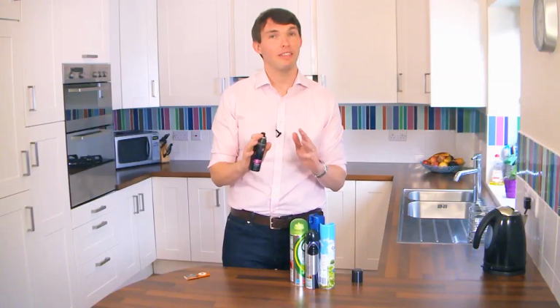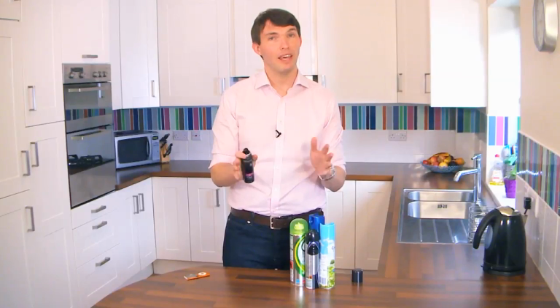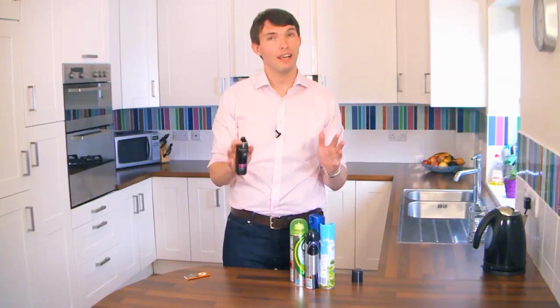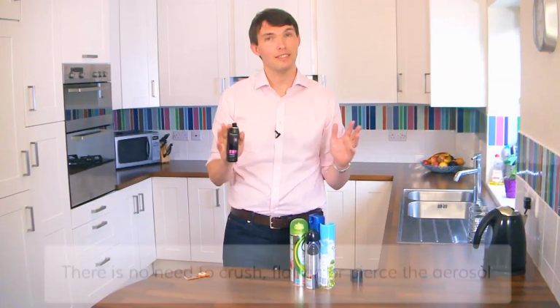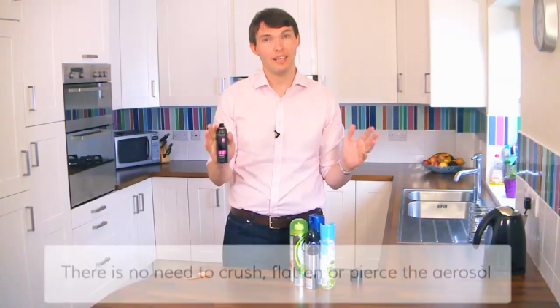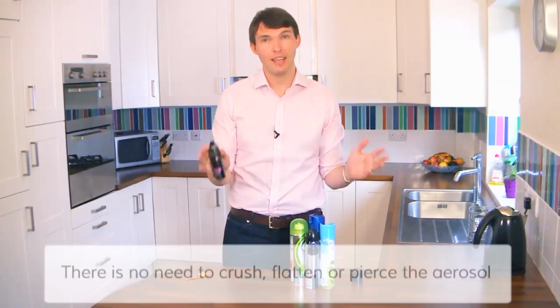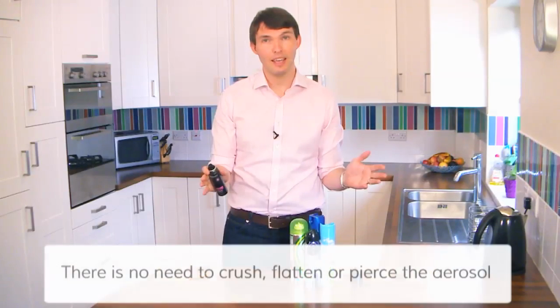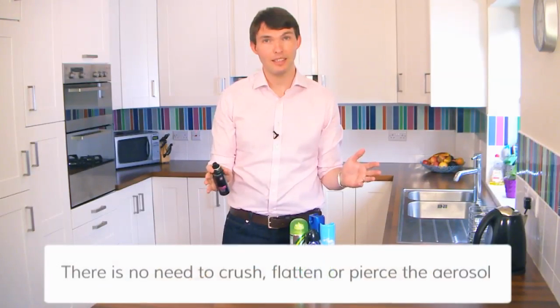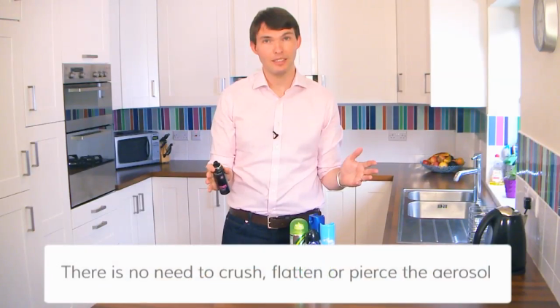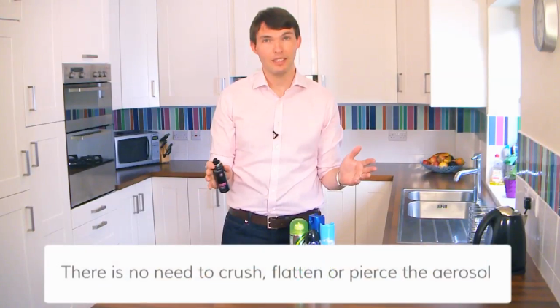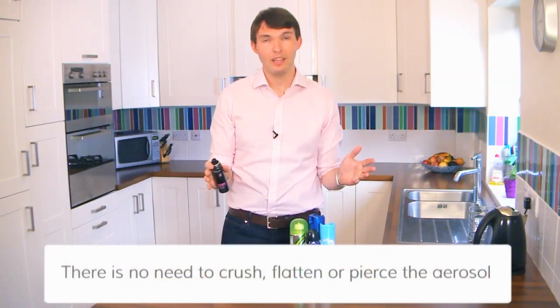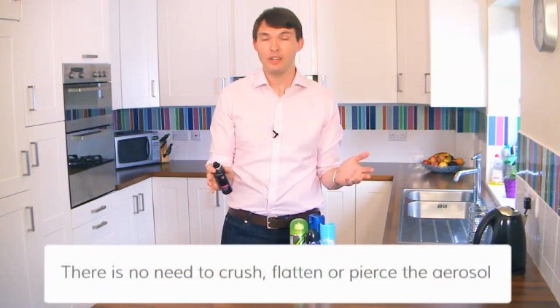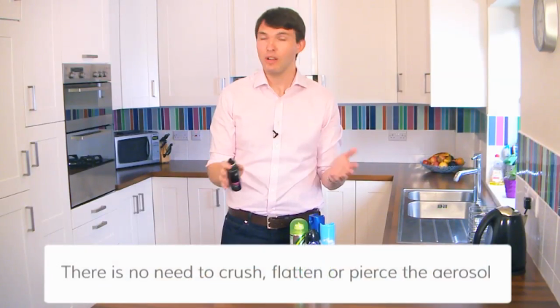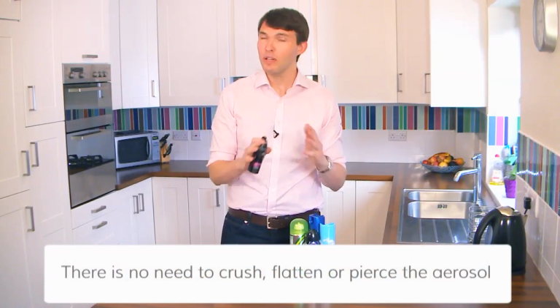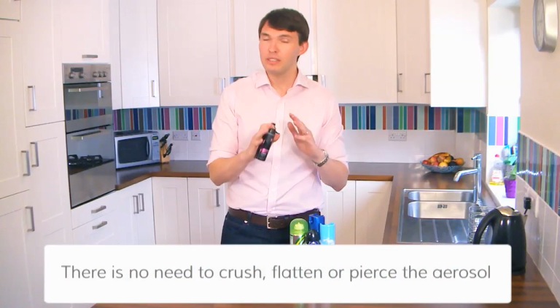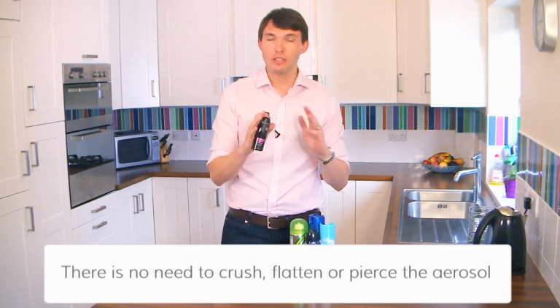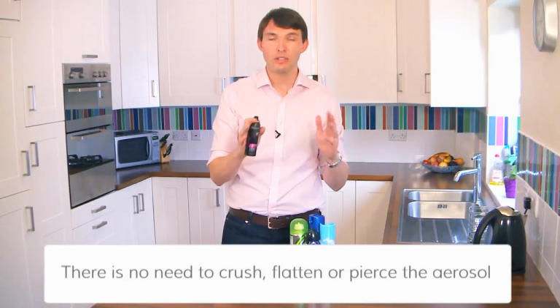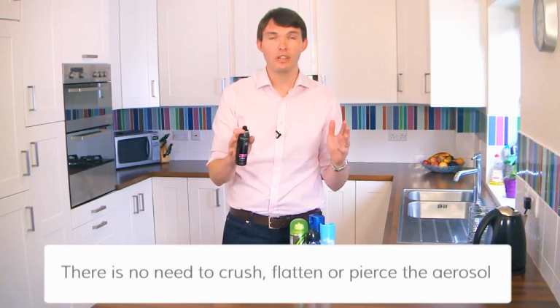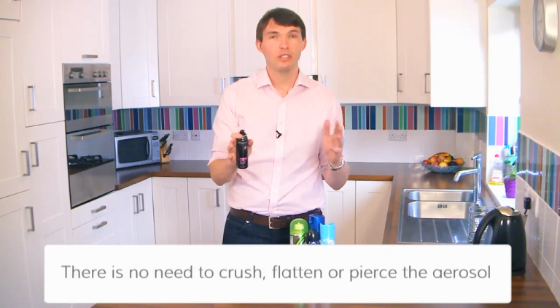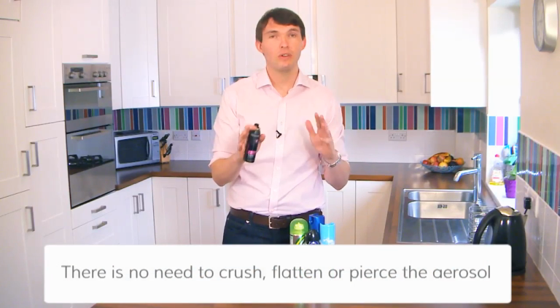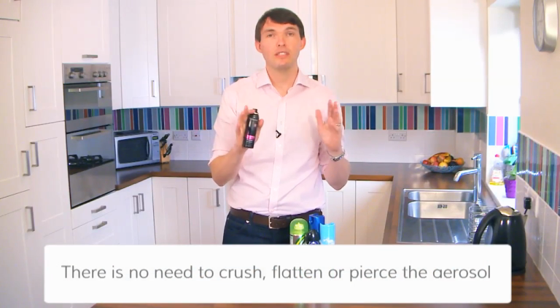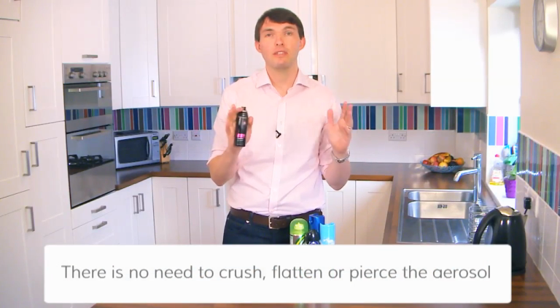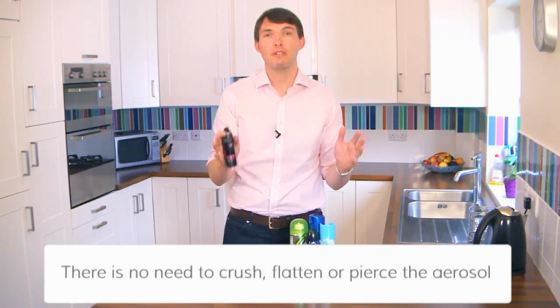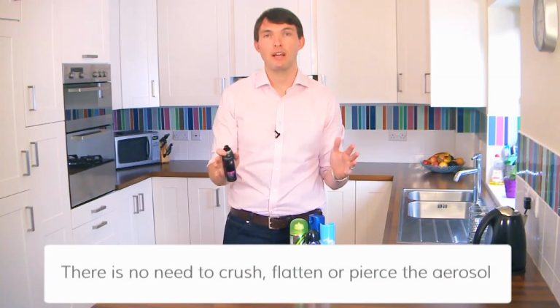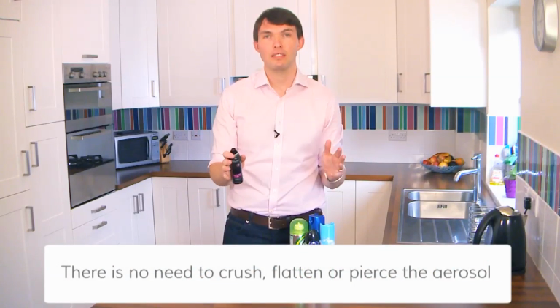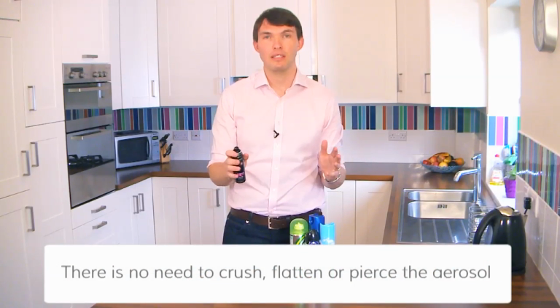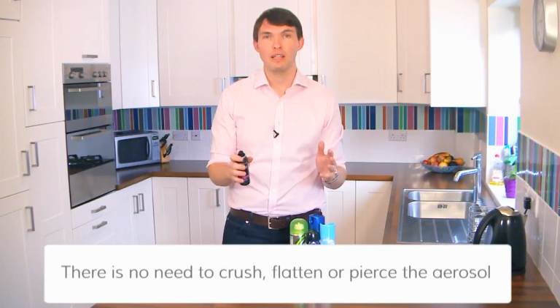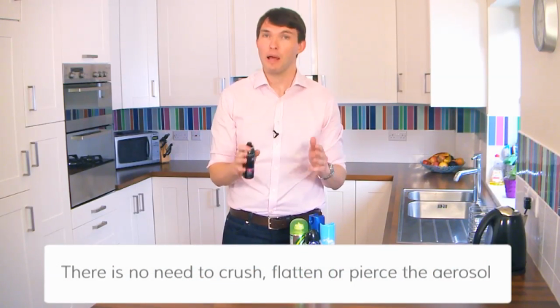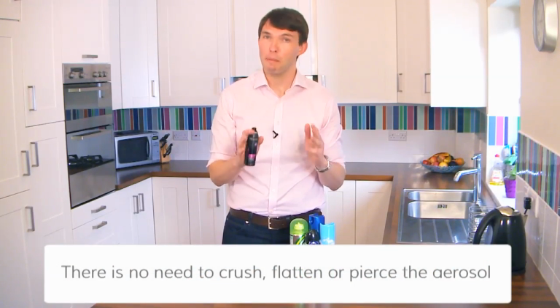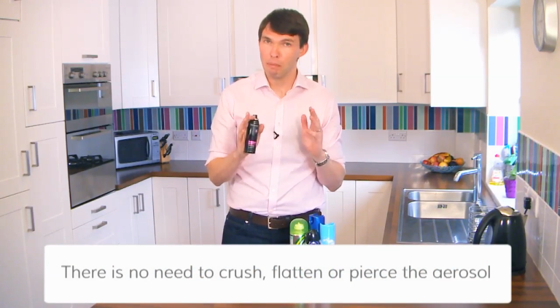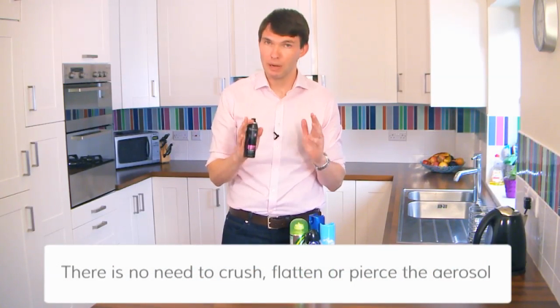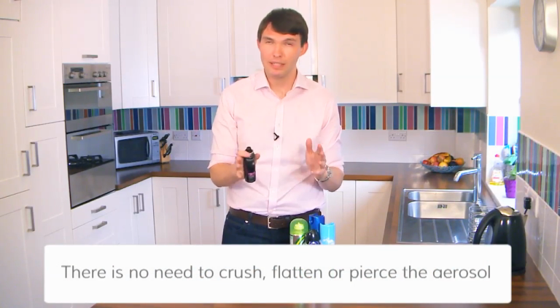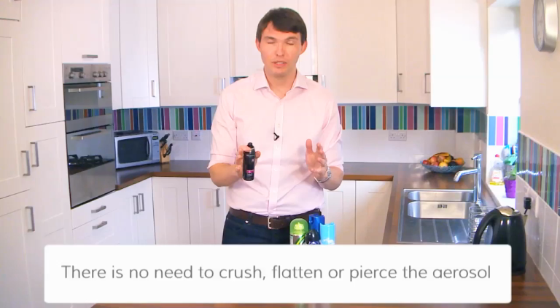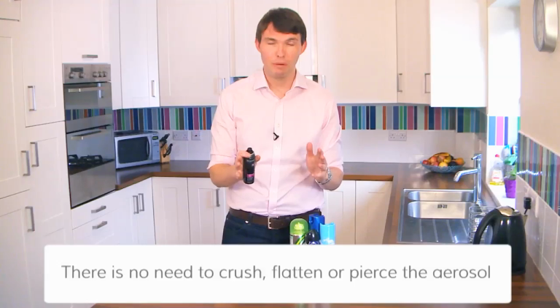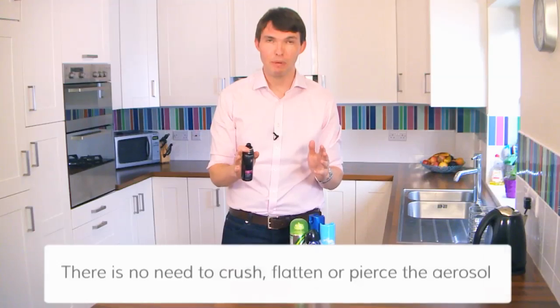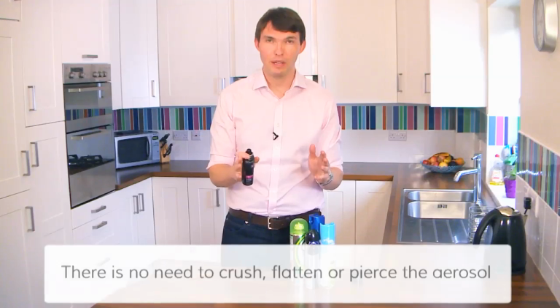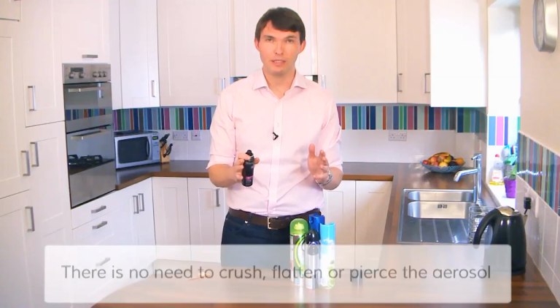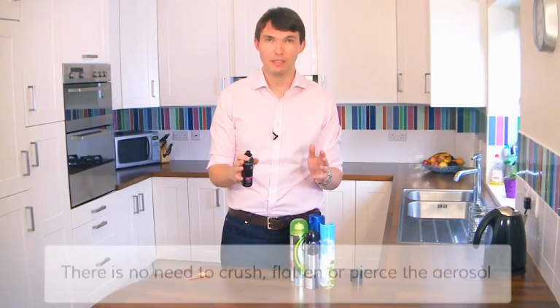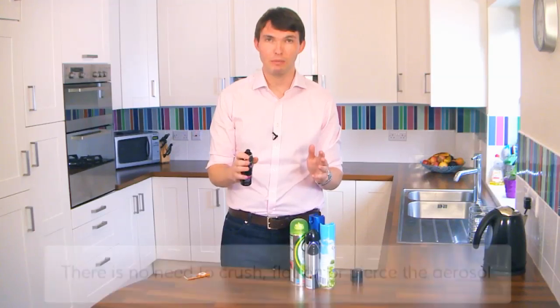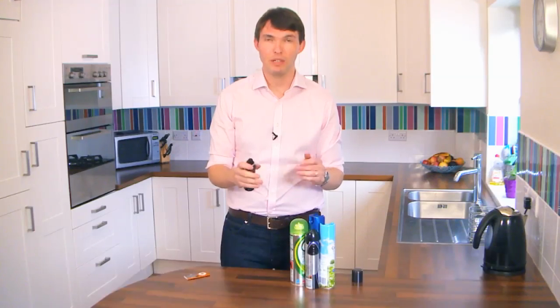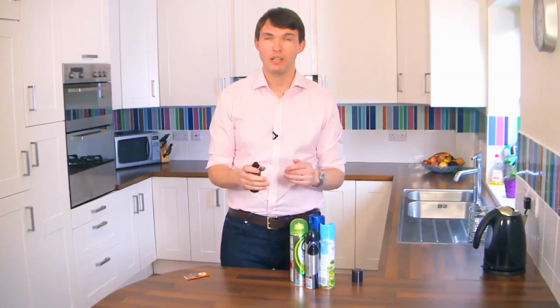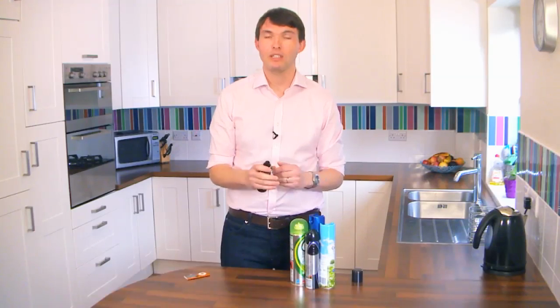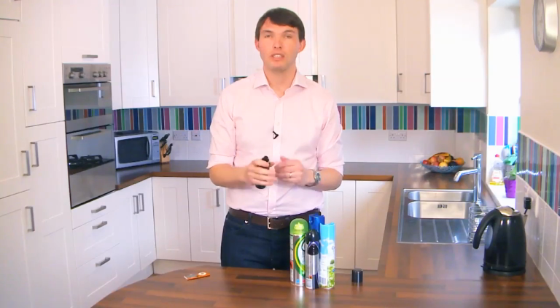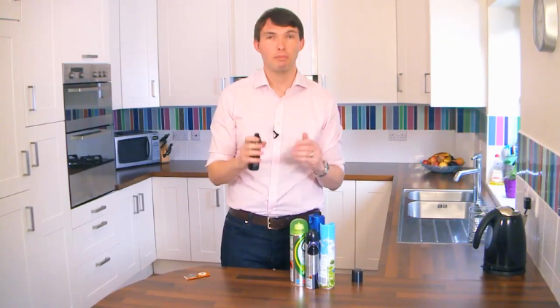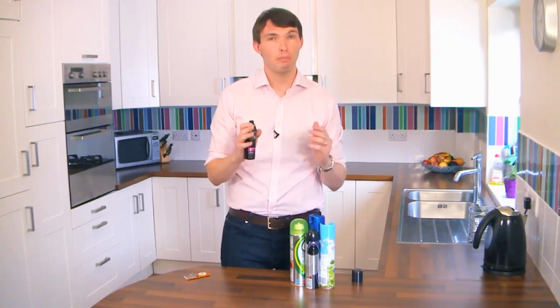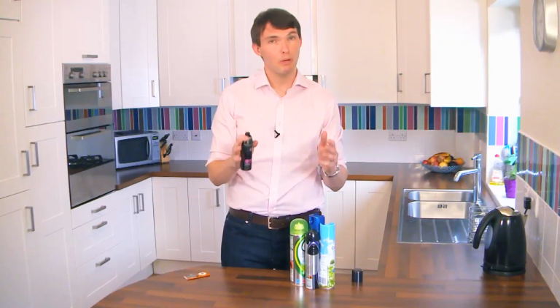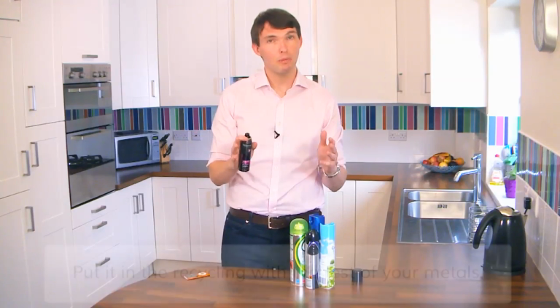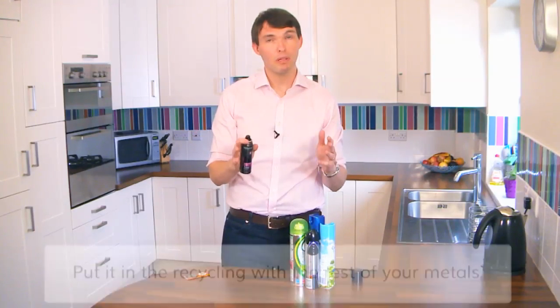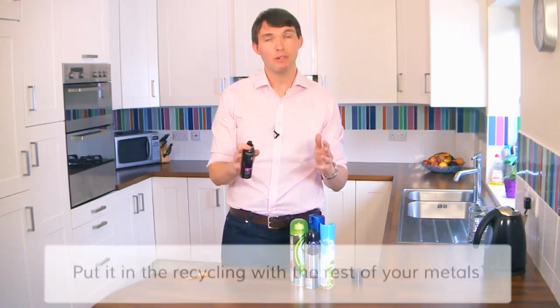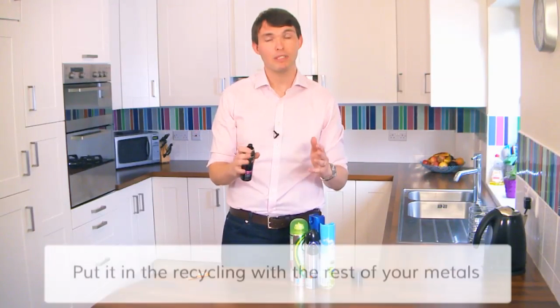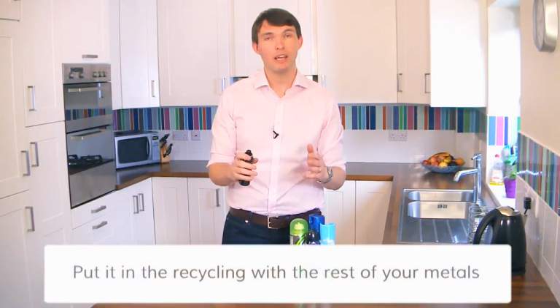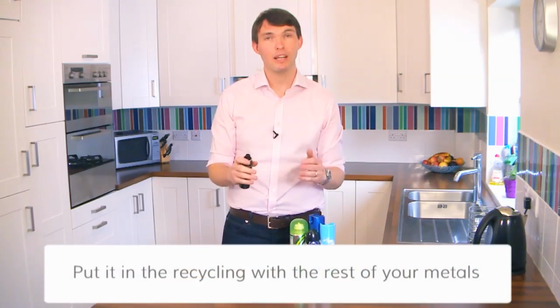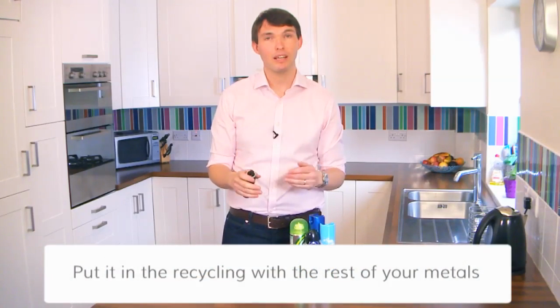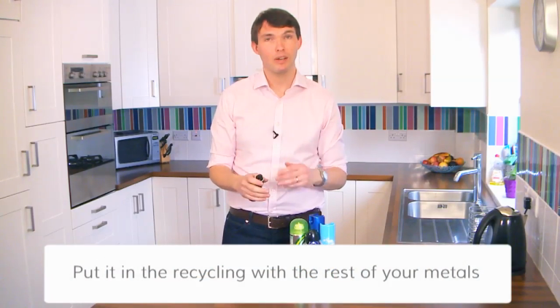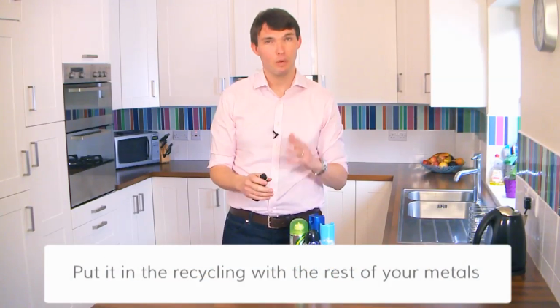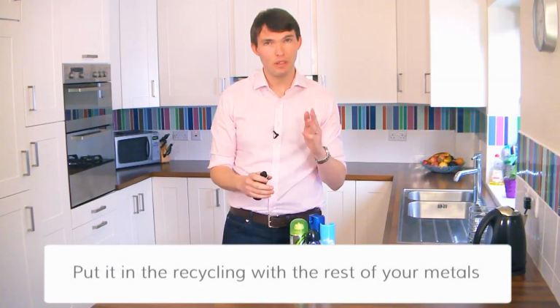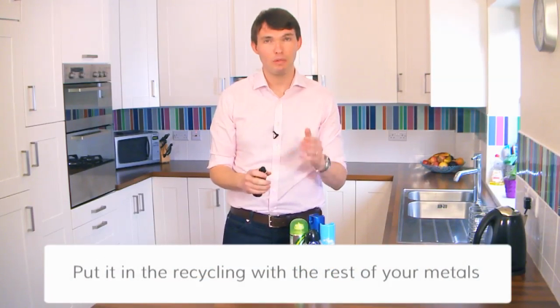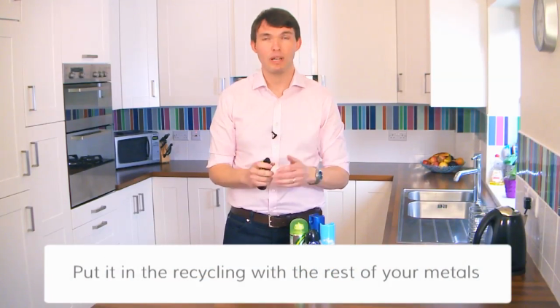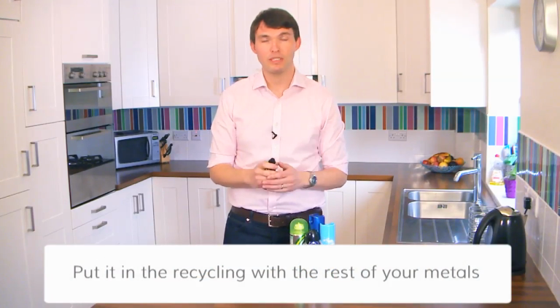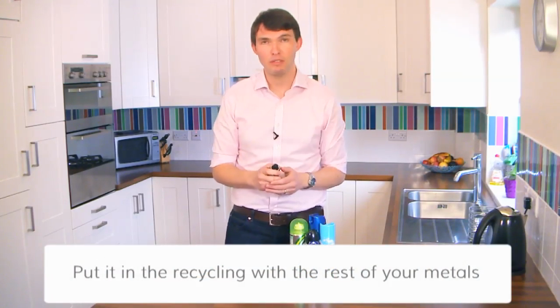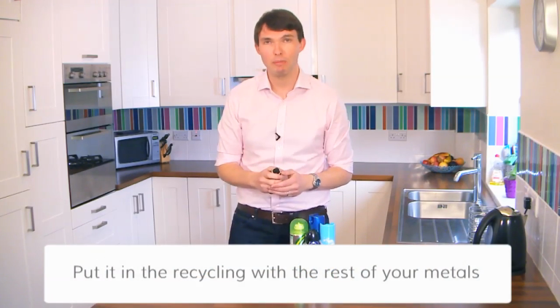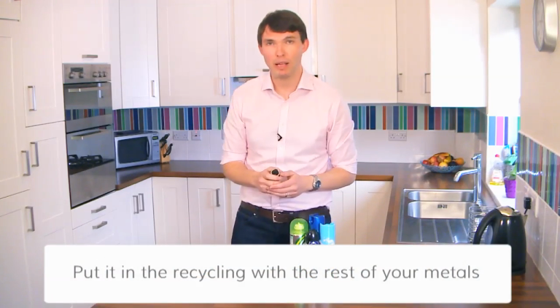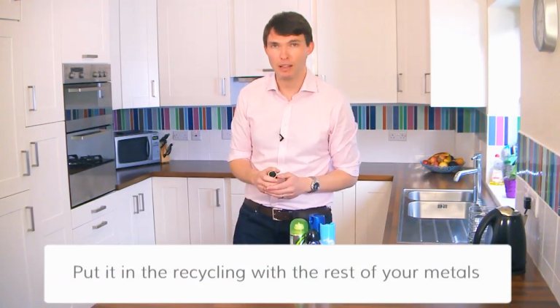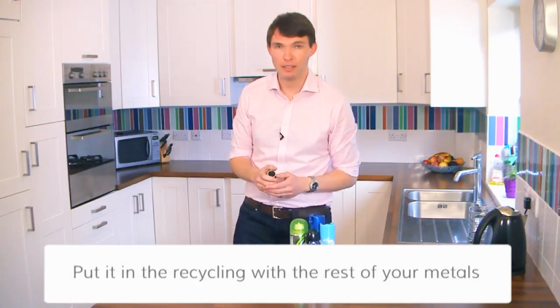And that's it. No need to crush, no need to flatten, and please don't pierce them. Just put them in the recycling with the rest of your metals.